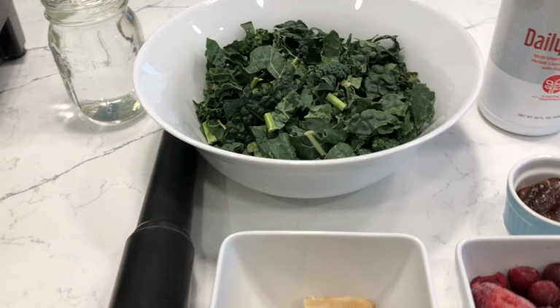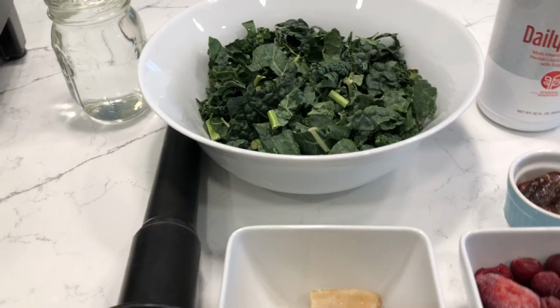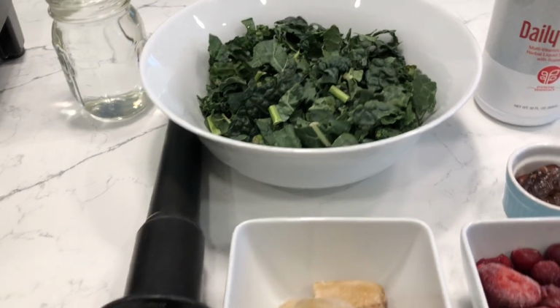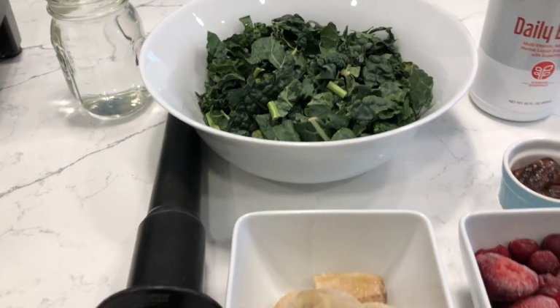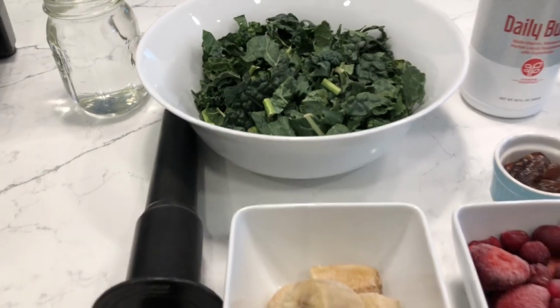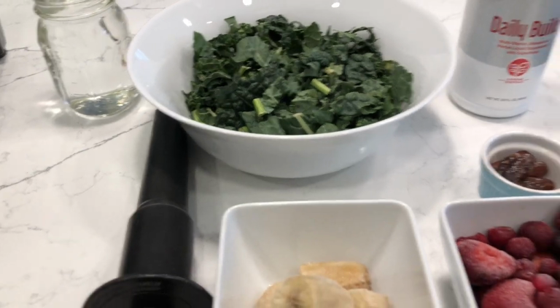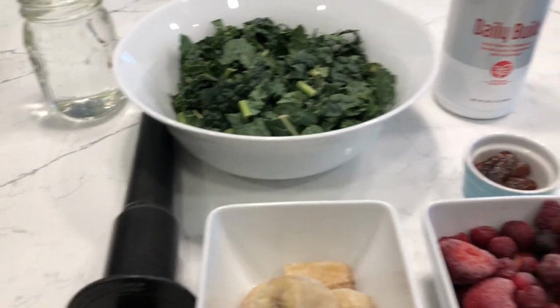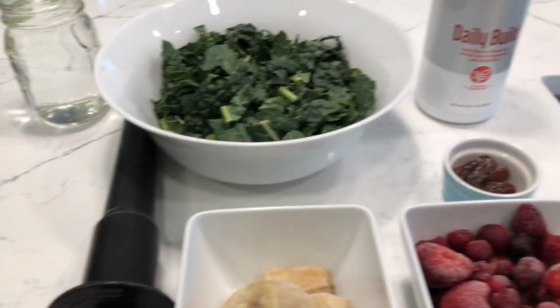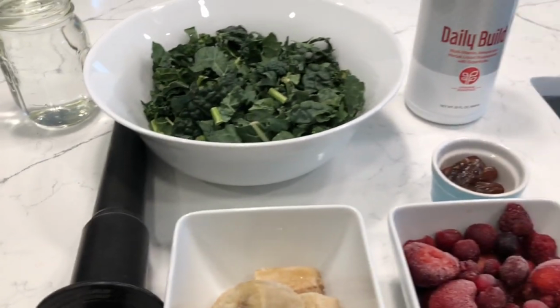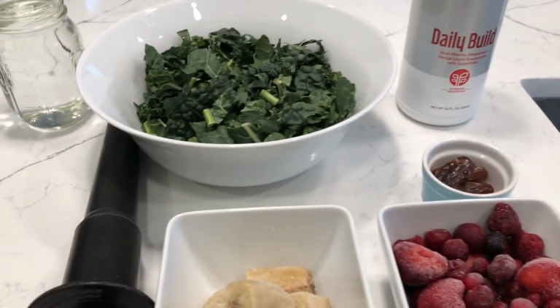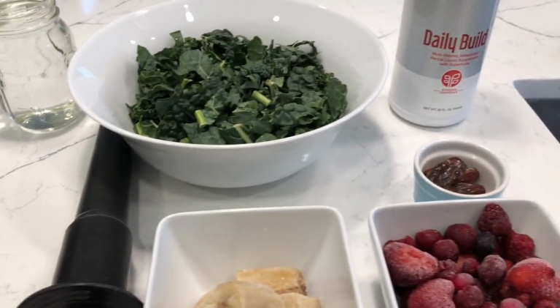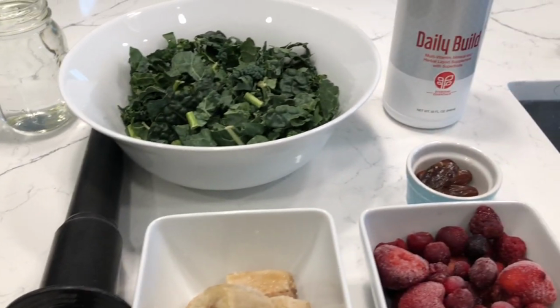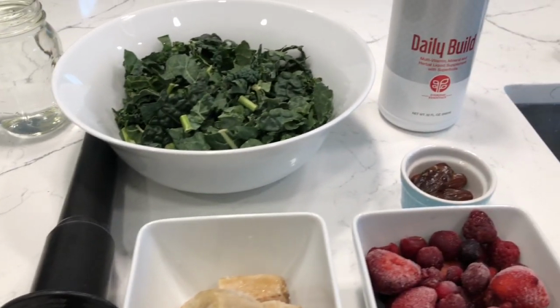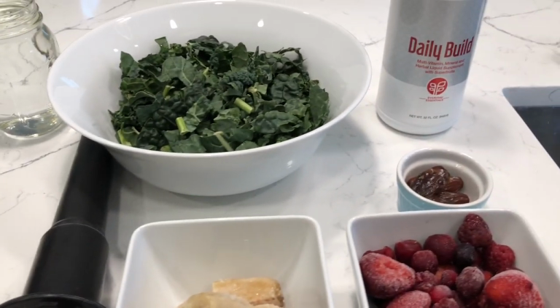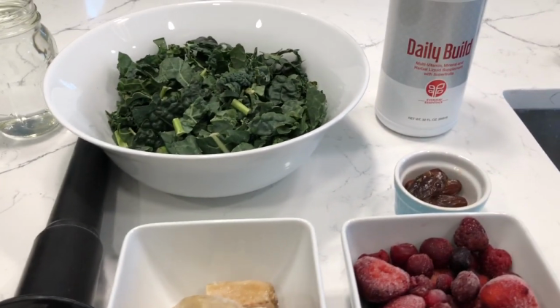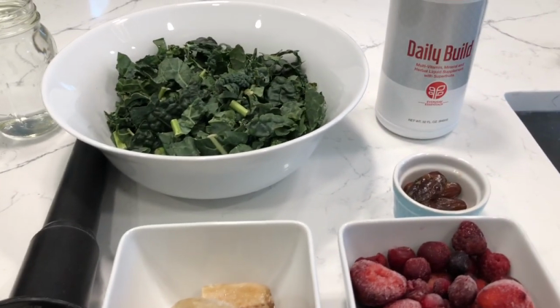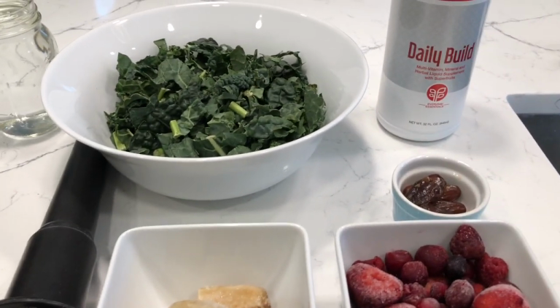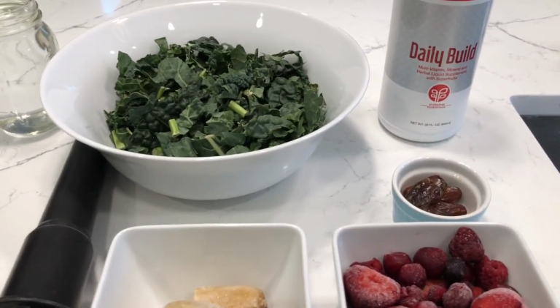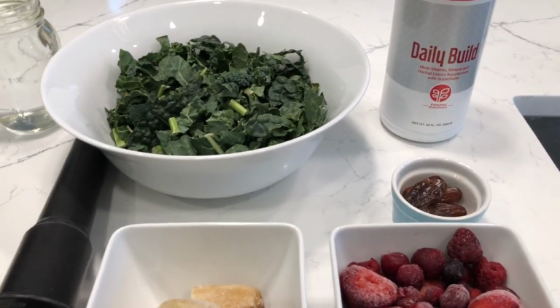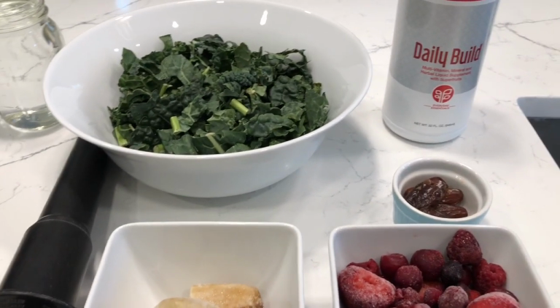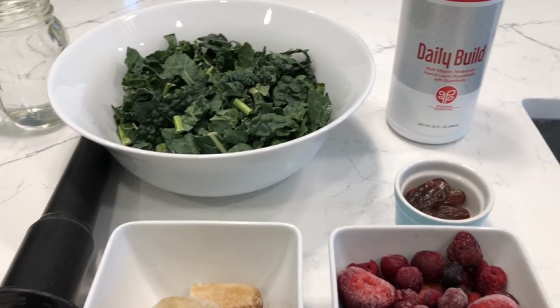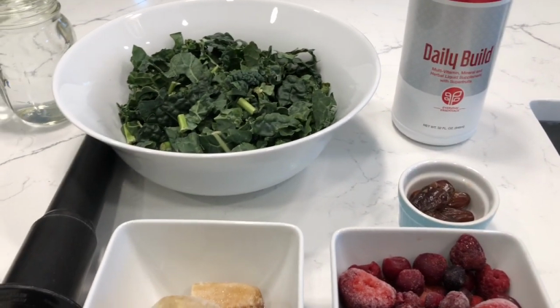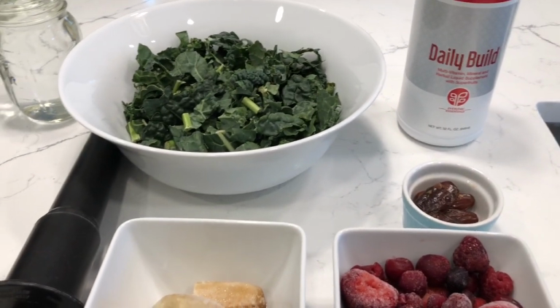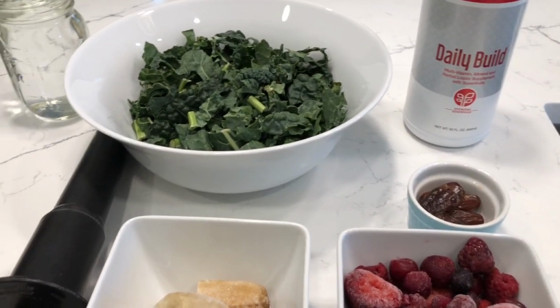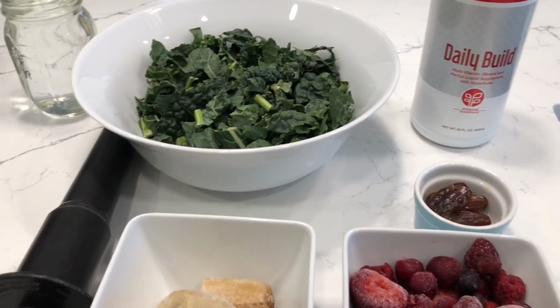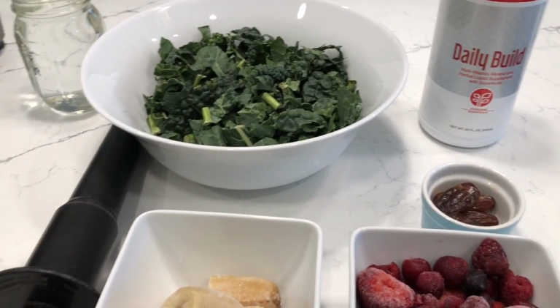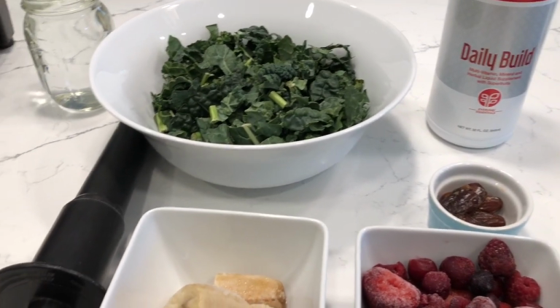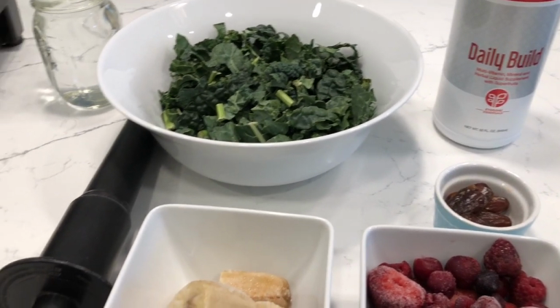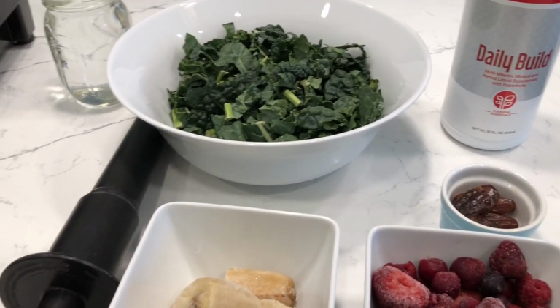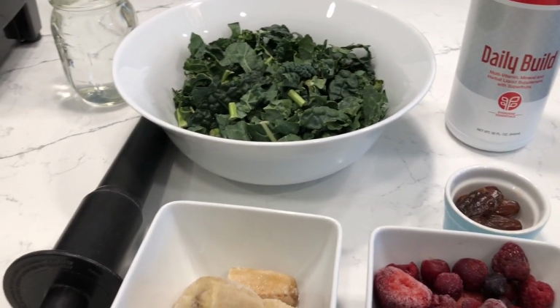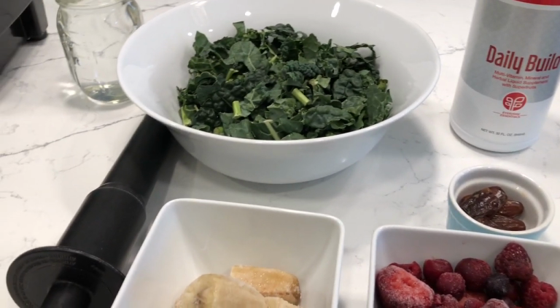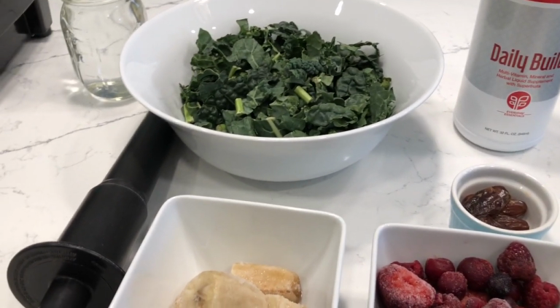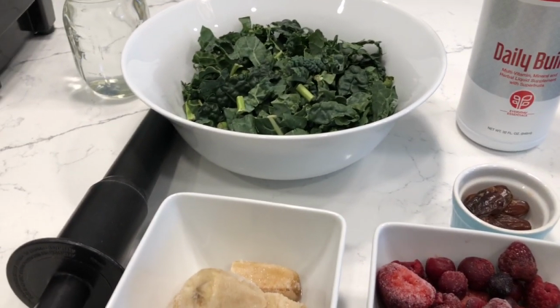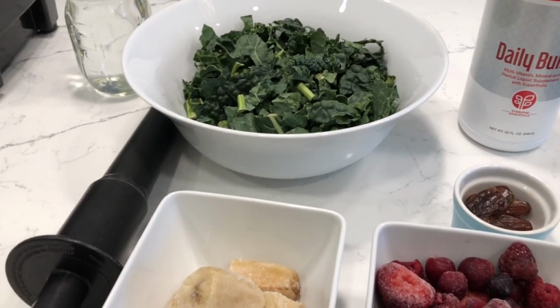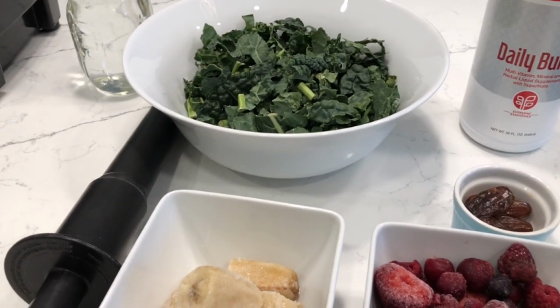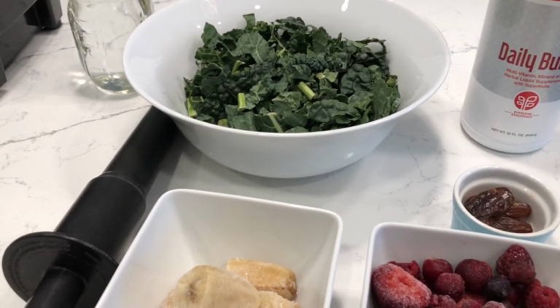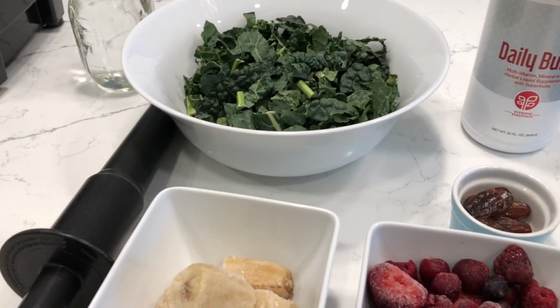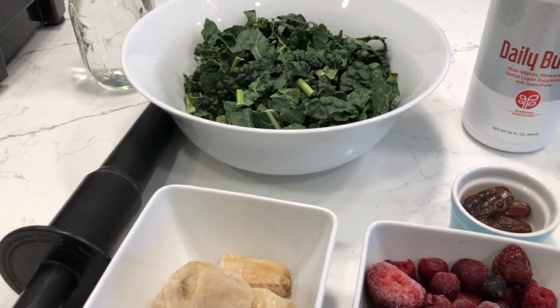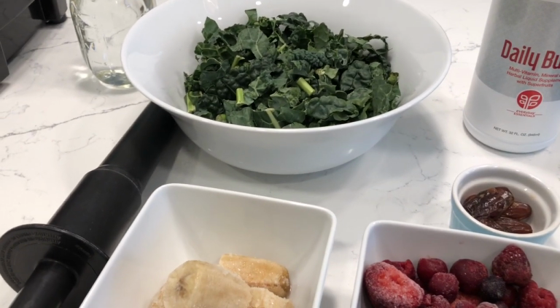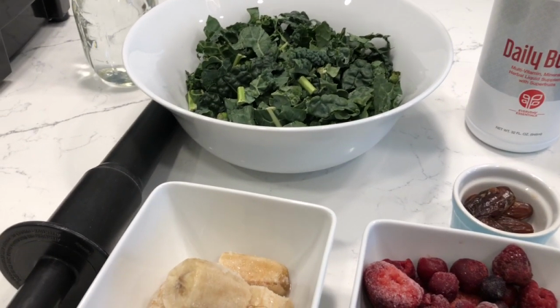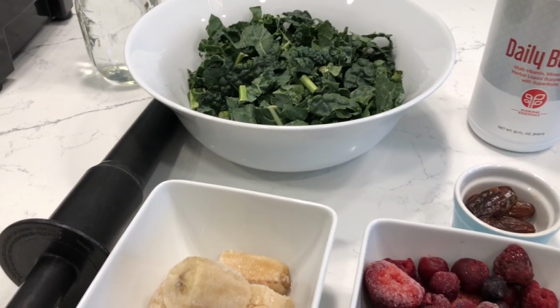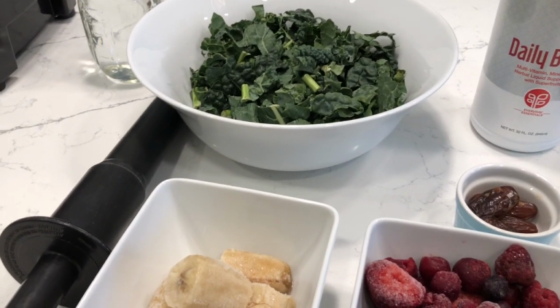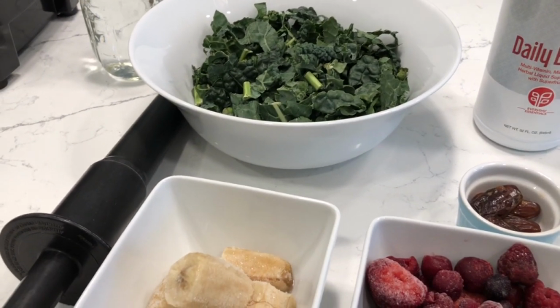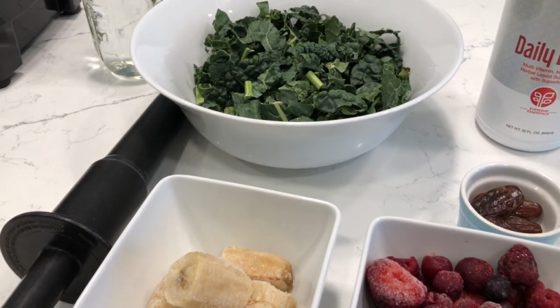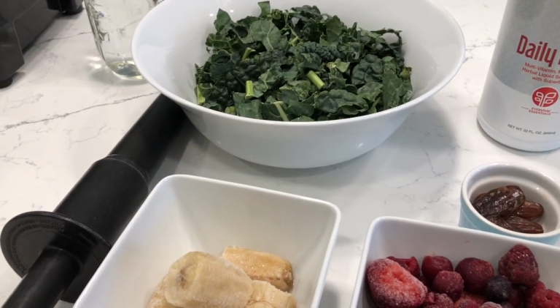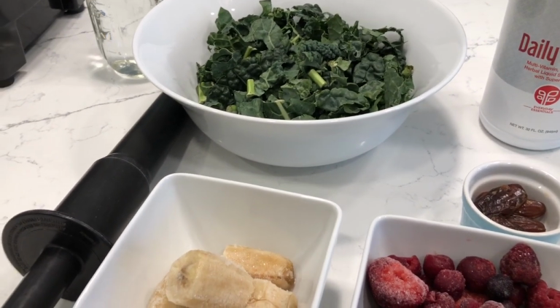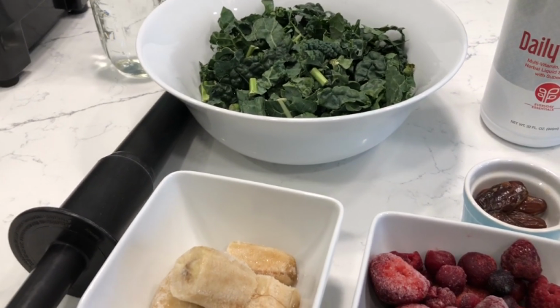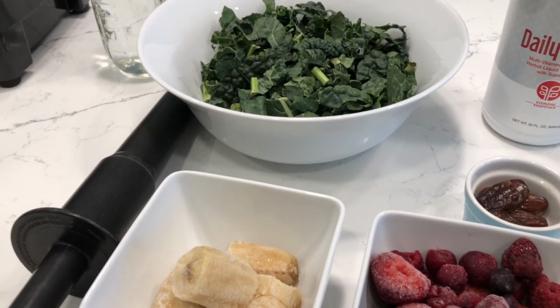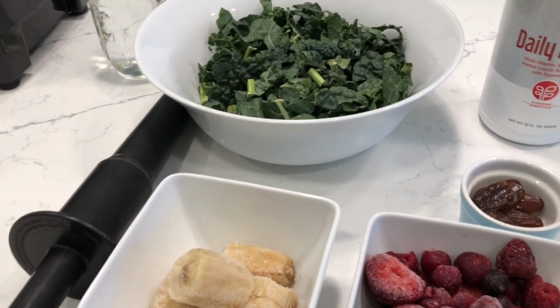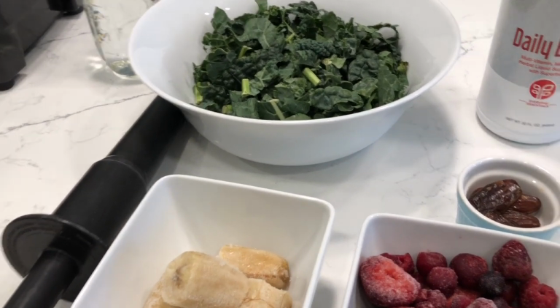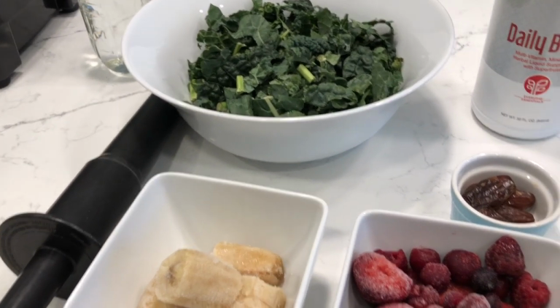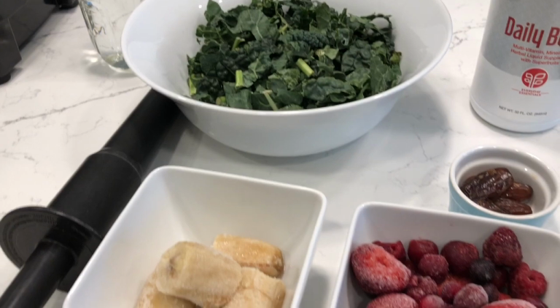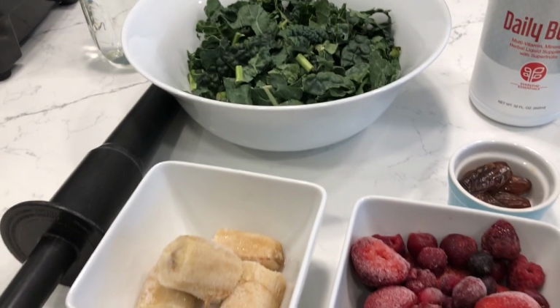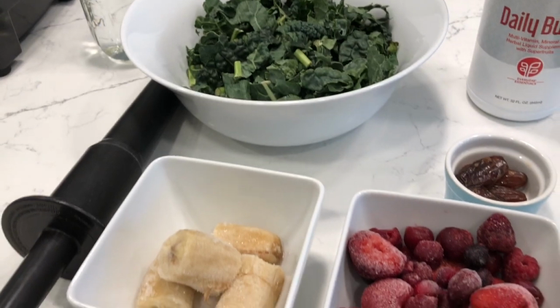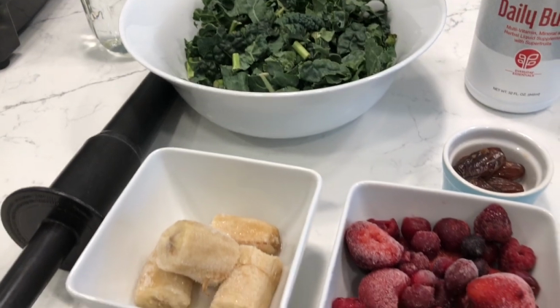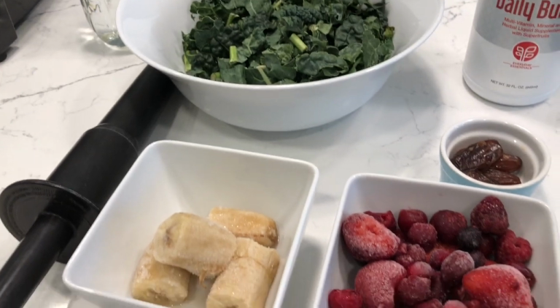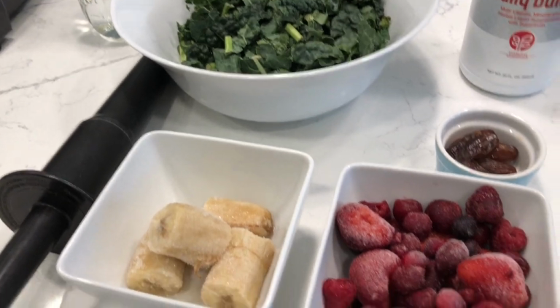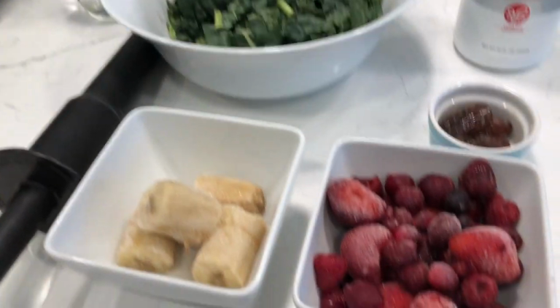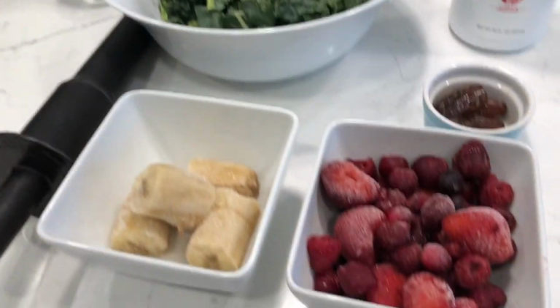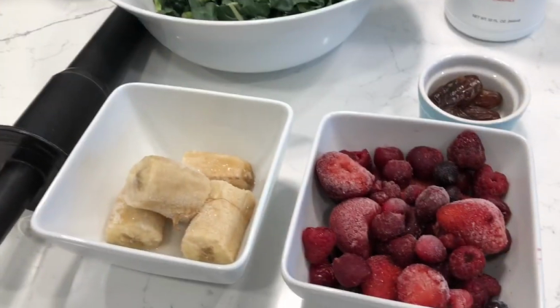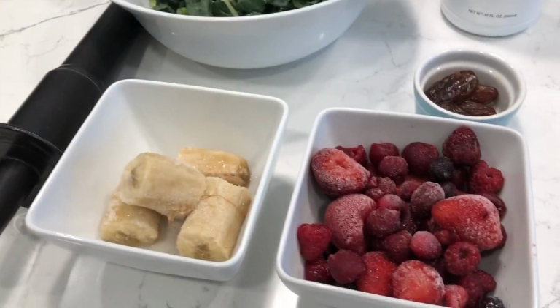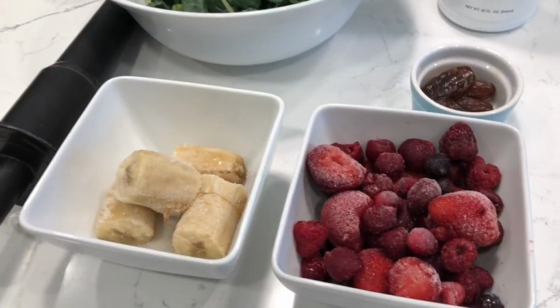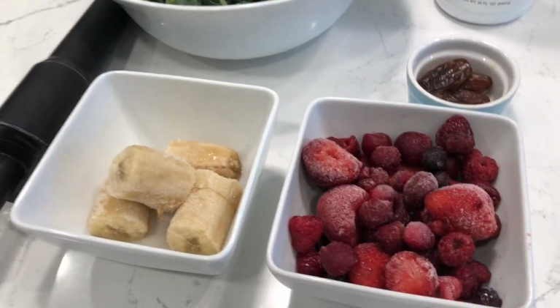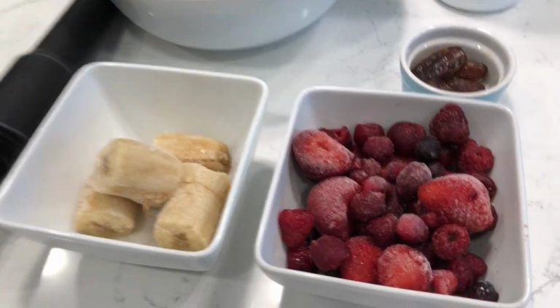Hey y'all, welcome to What Chelsea Eats. Today I'm going to show you a quick smoothie recipe and this one's easy.